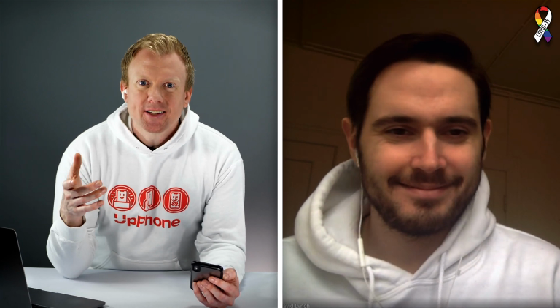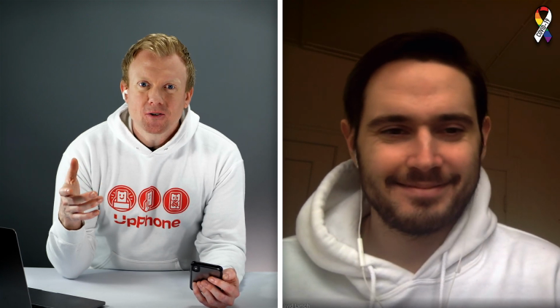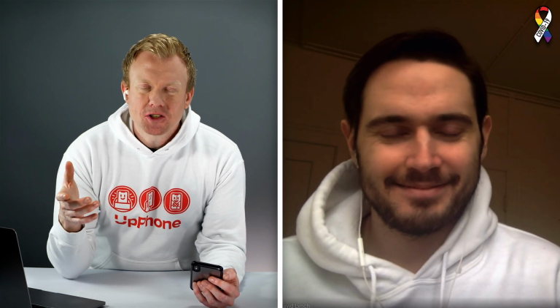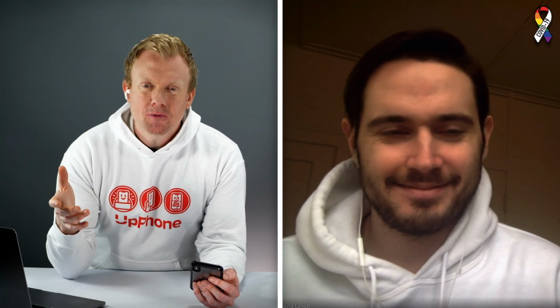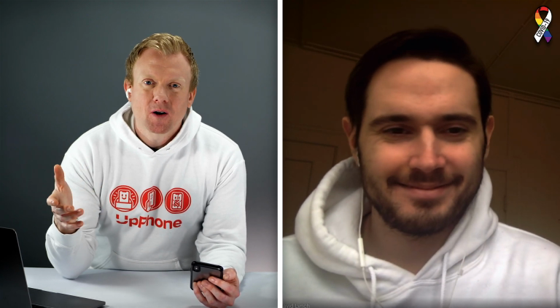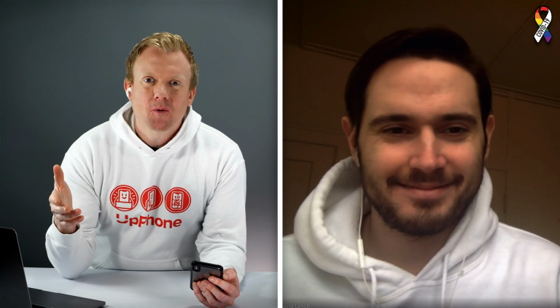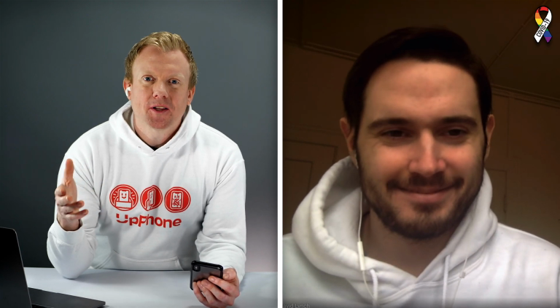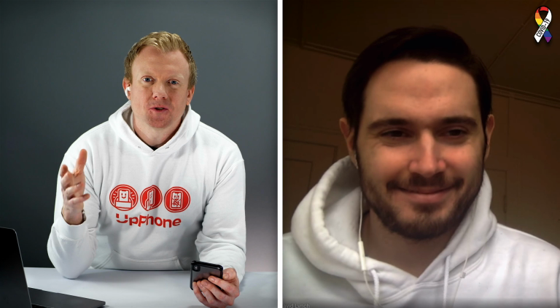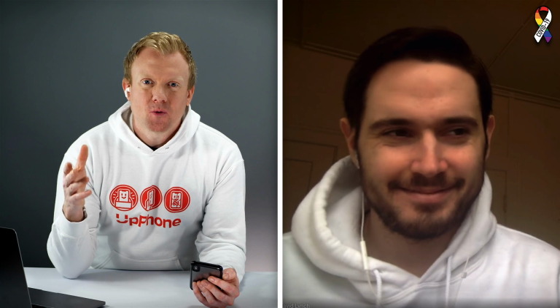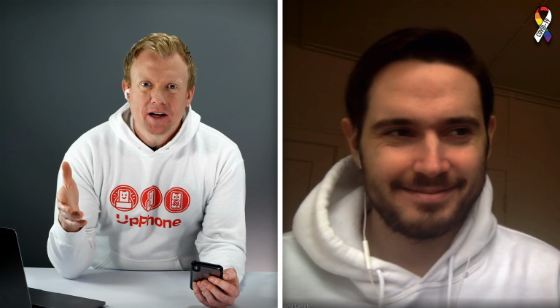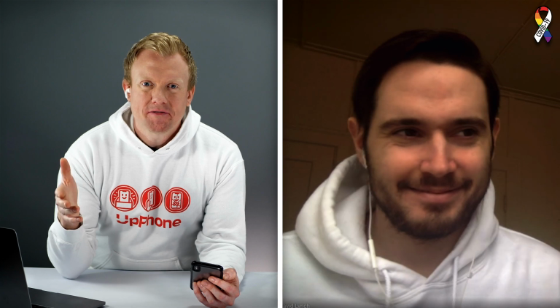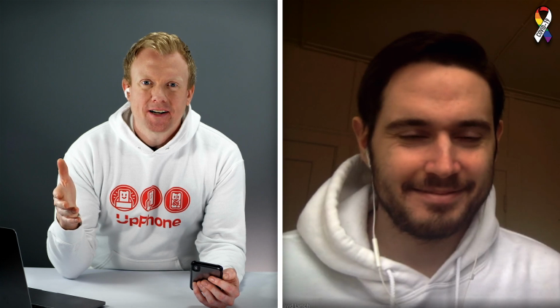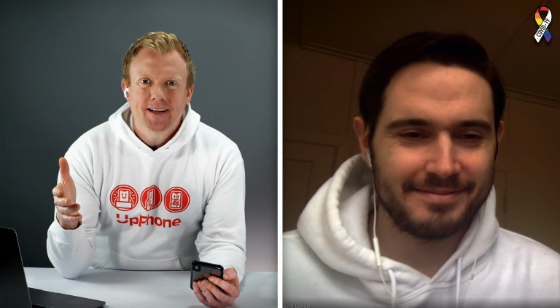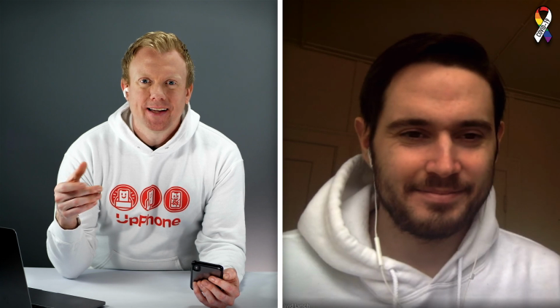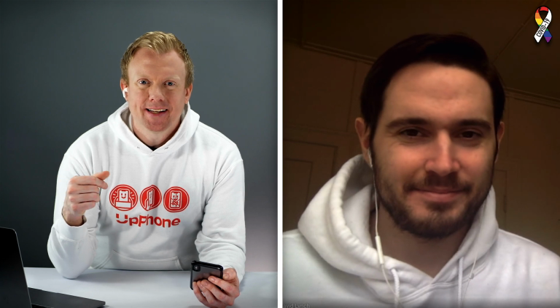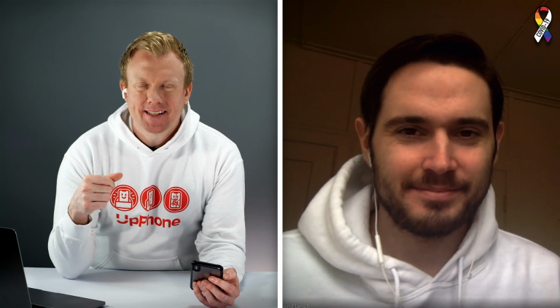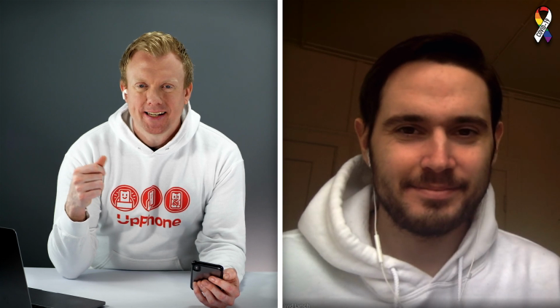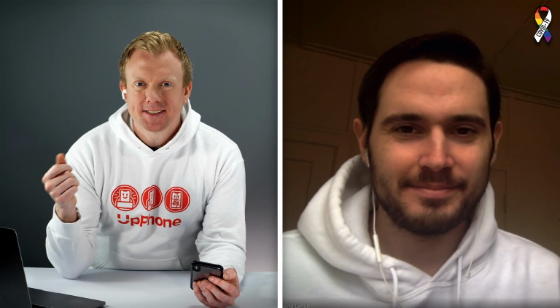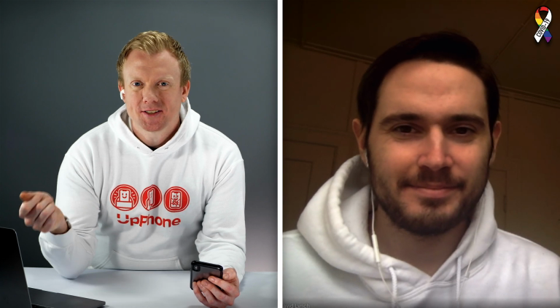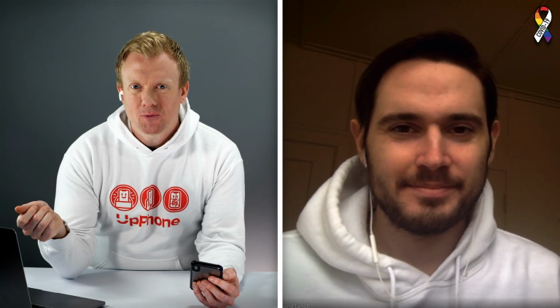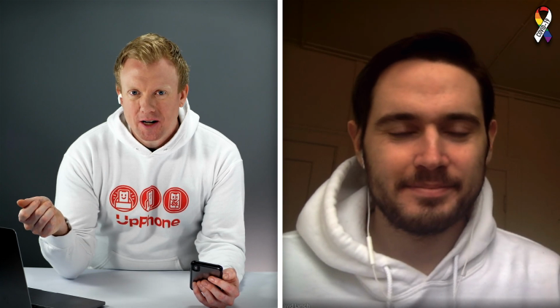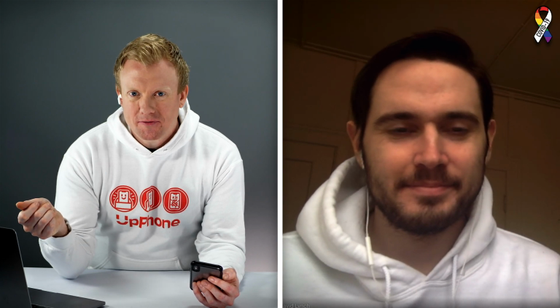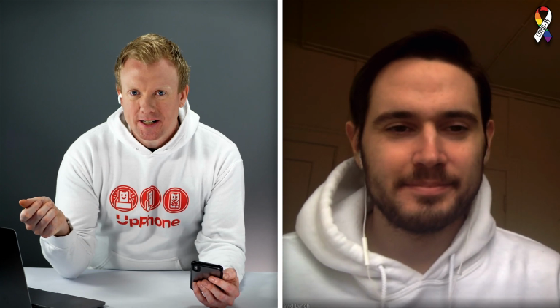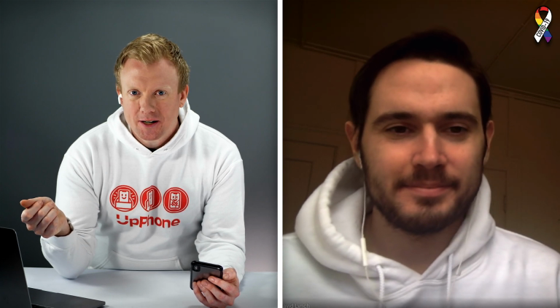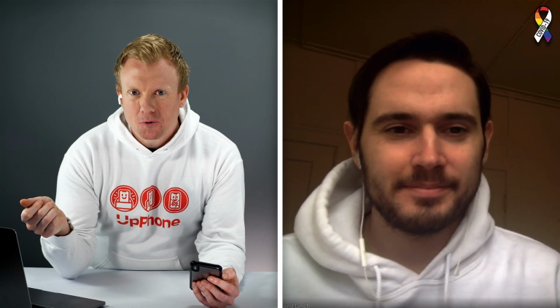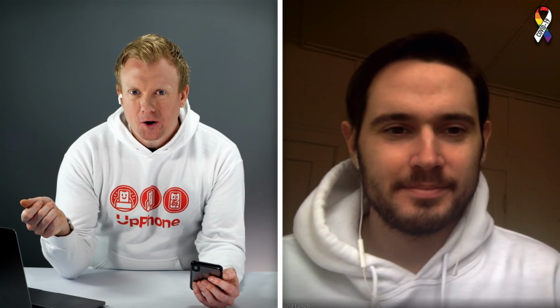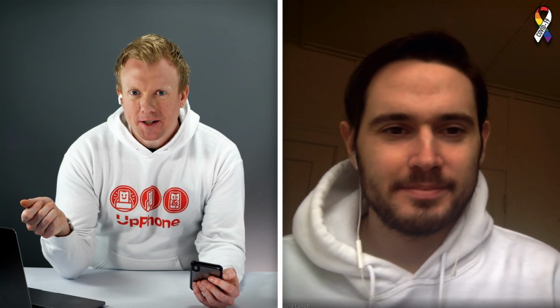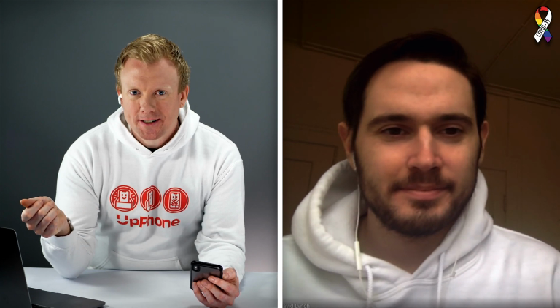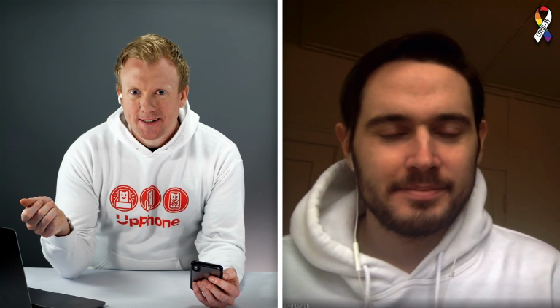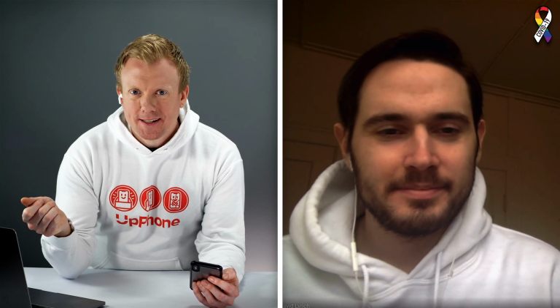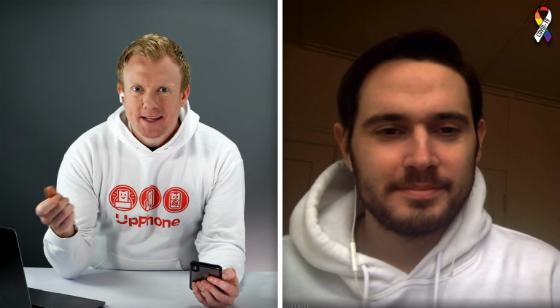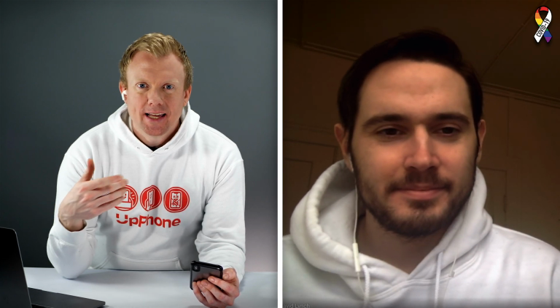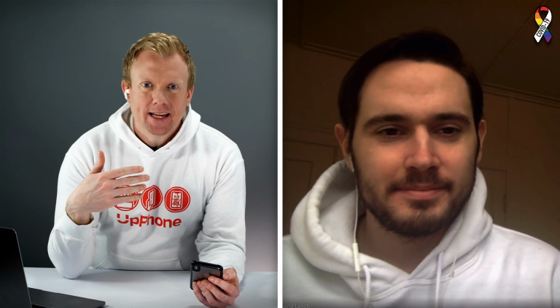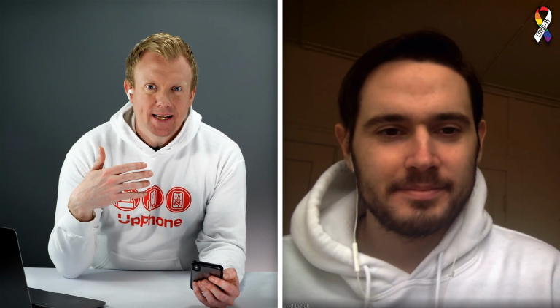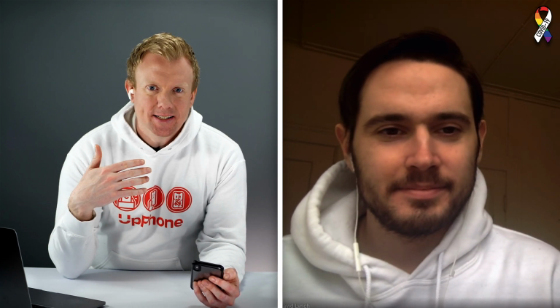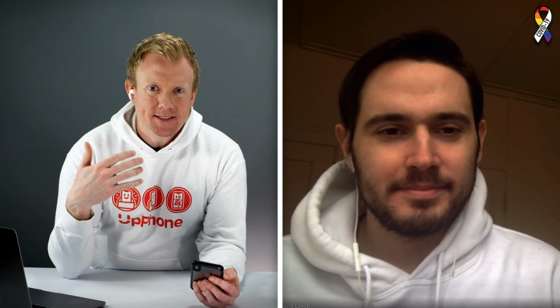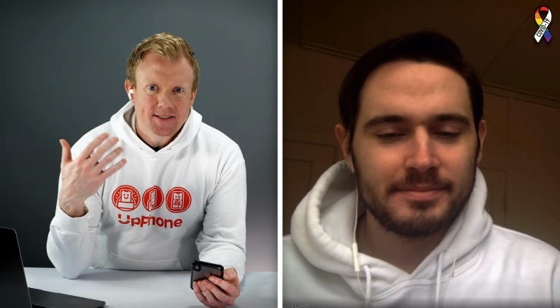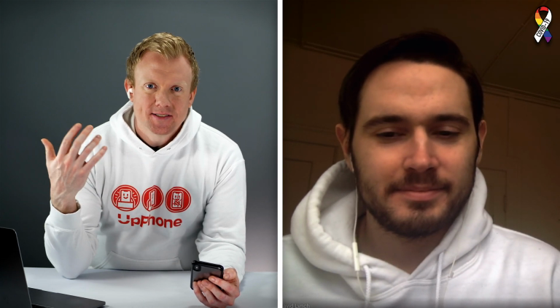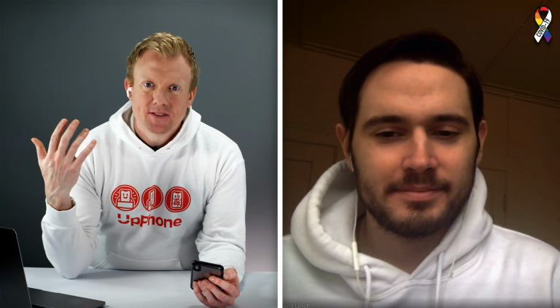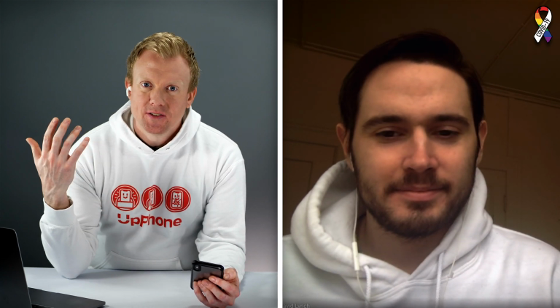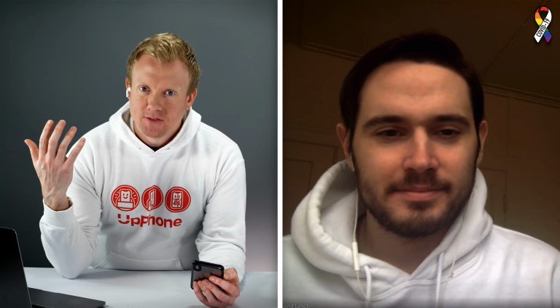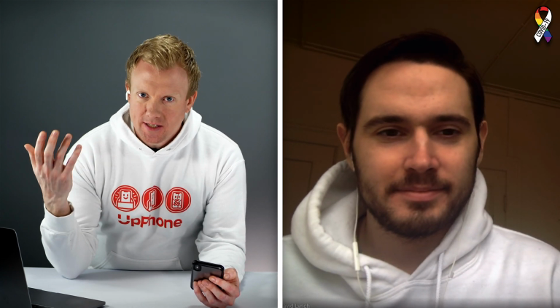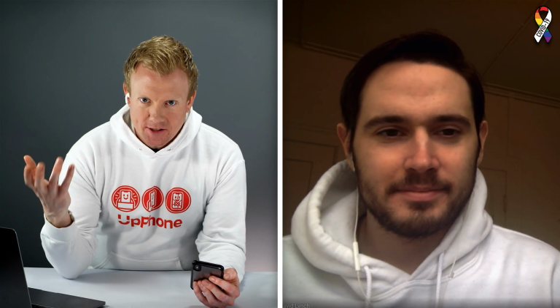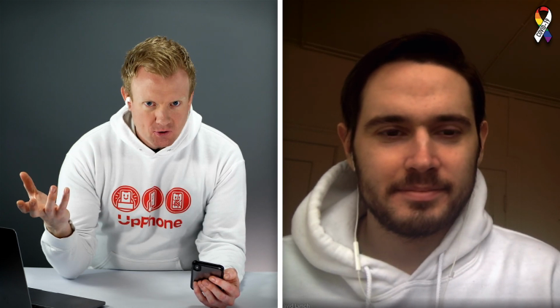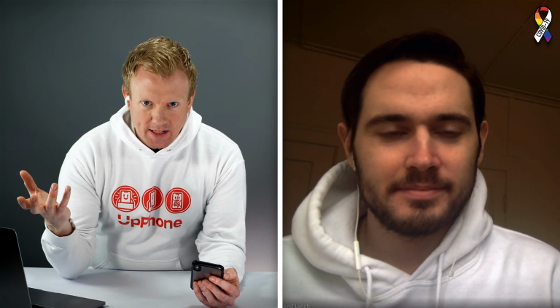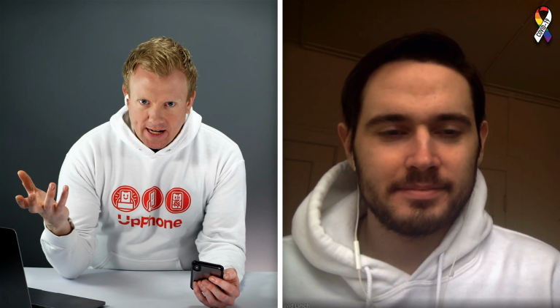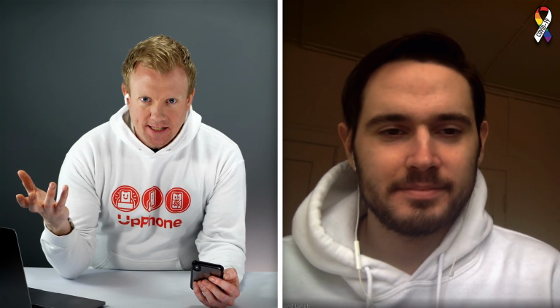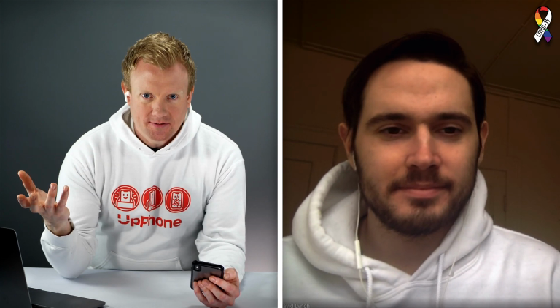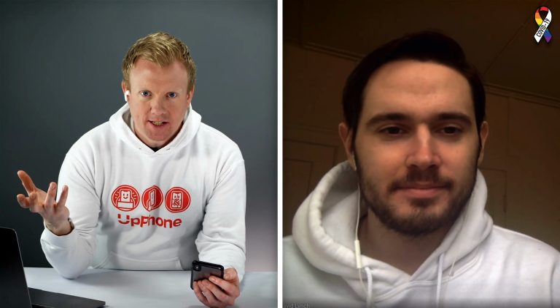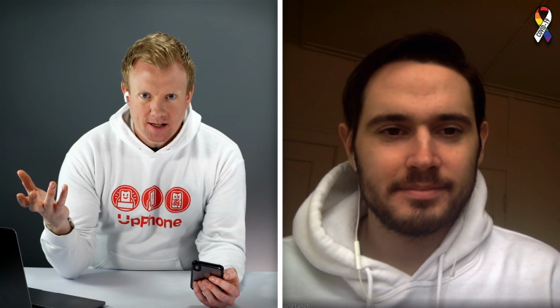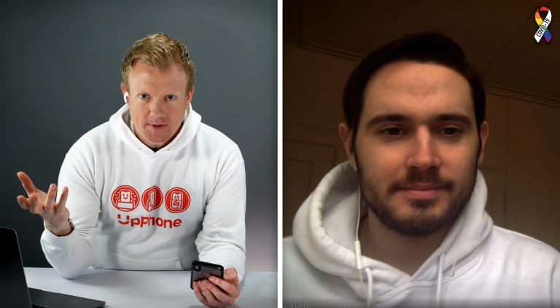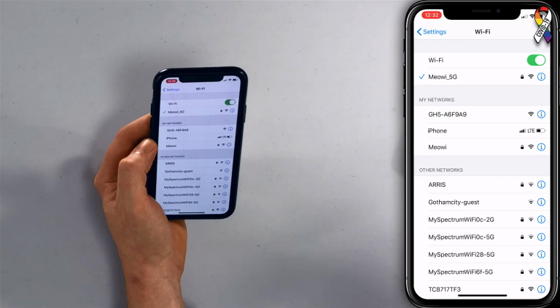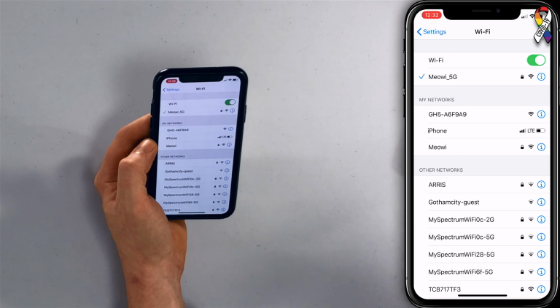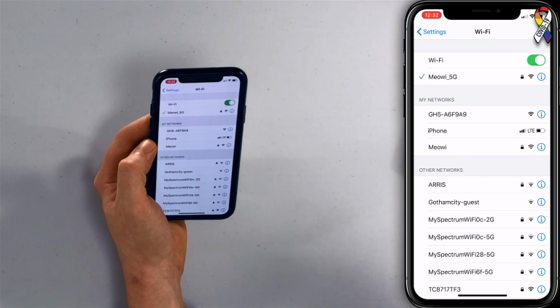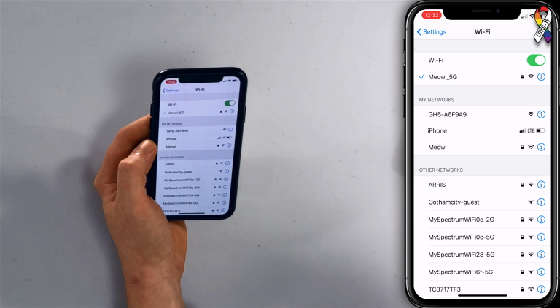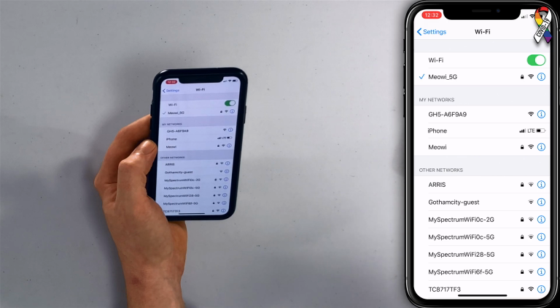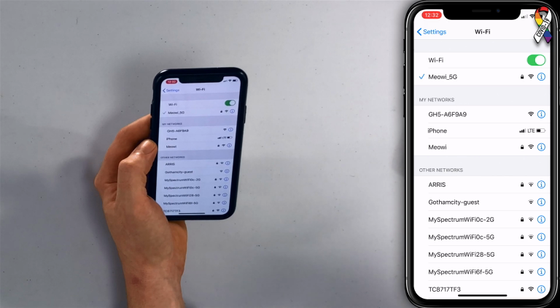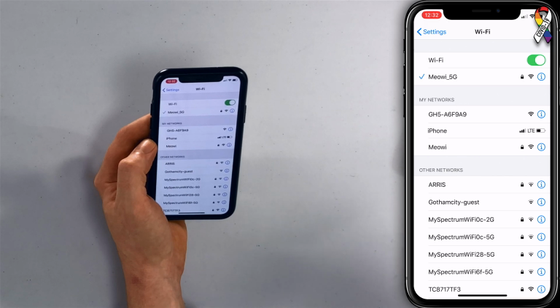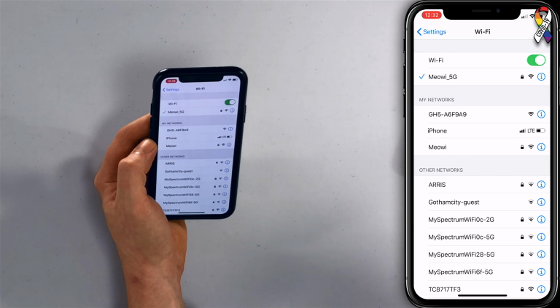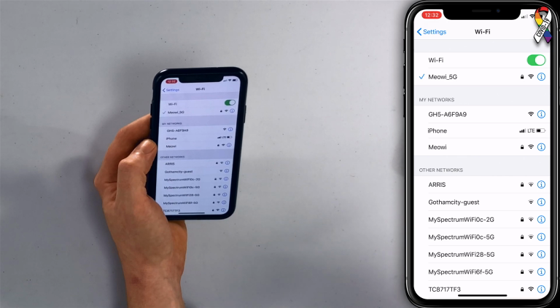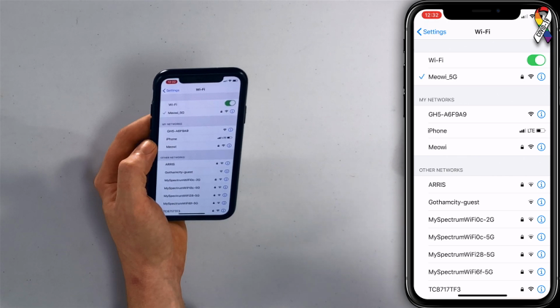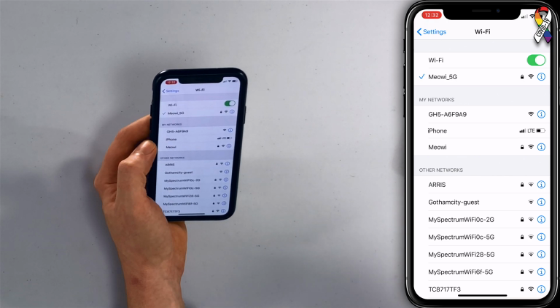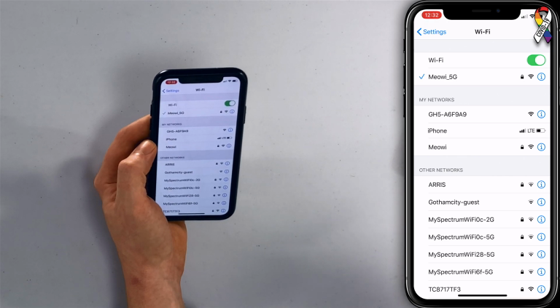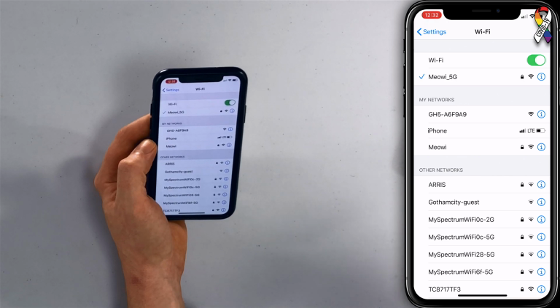Go somewhere where there's Wi-Fi, connect to the Wi-Fi network, and then try to activate iMessage — that could also fix the problem.